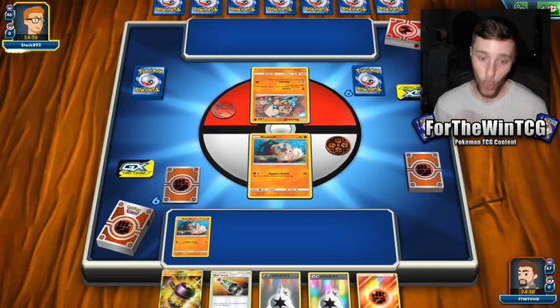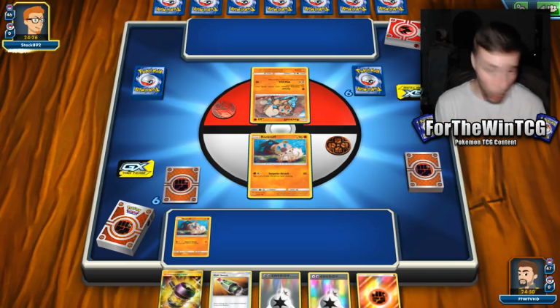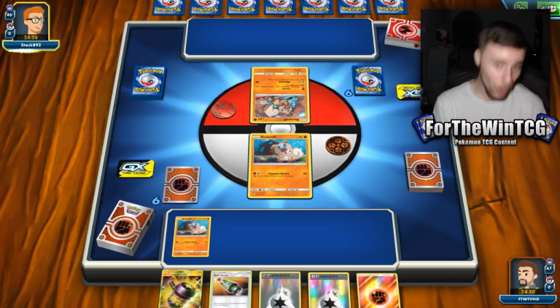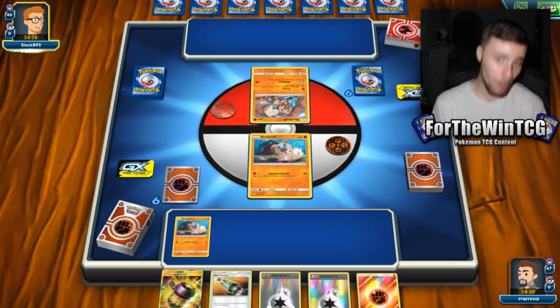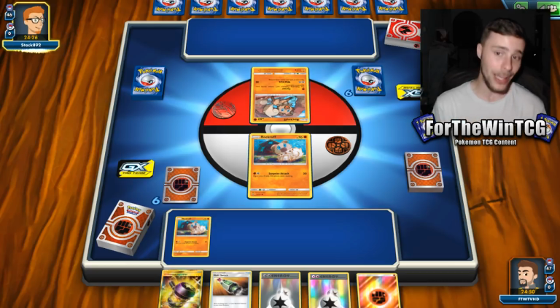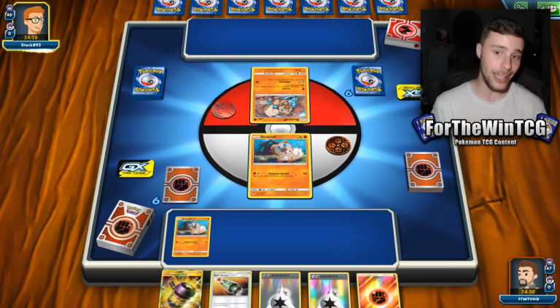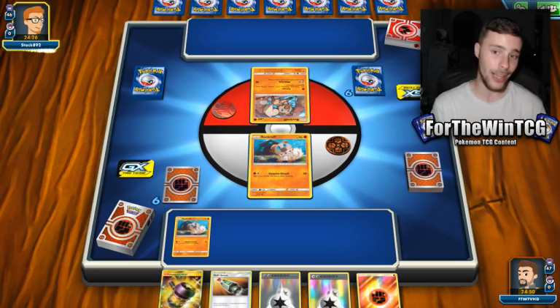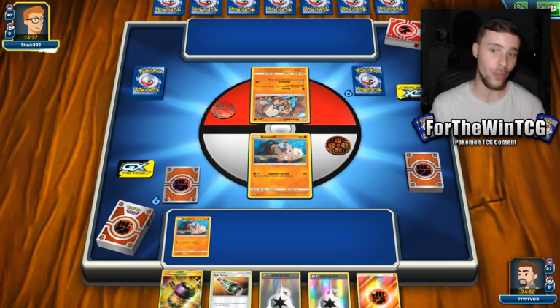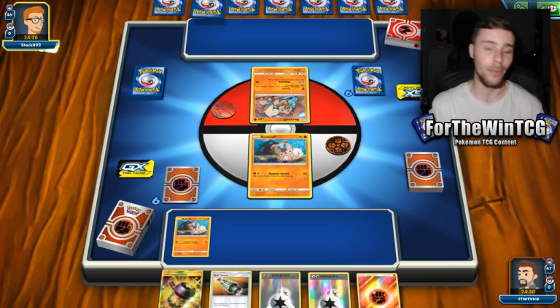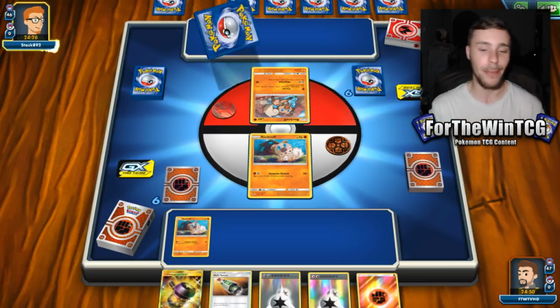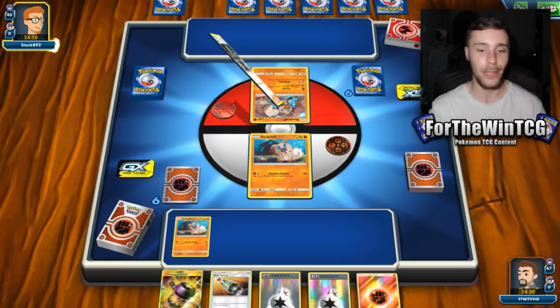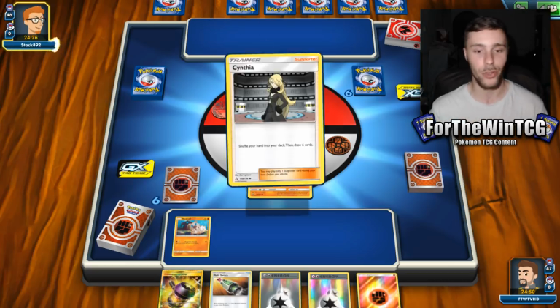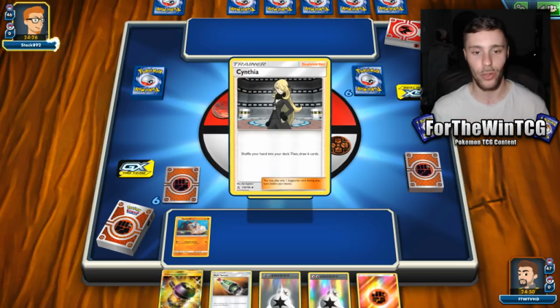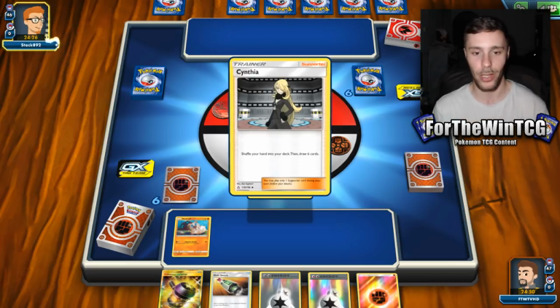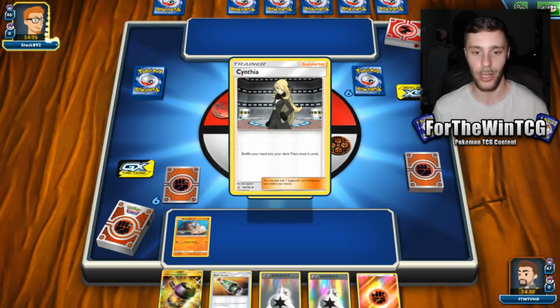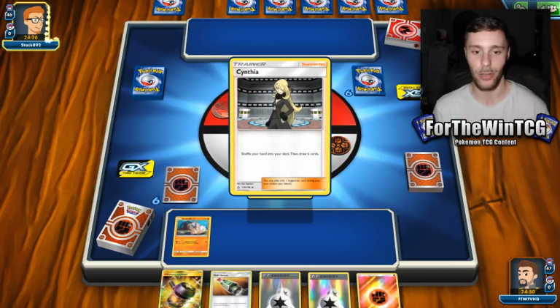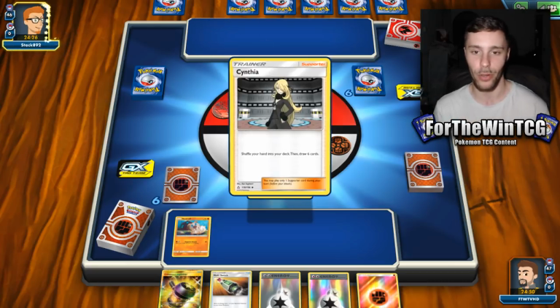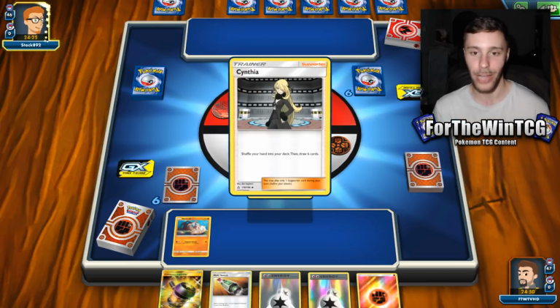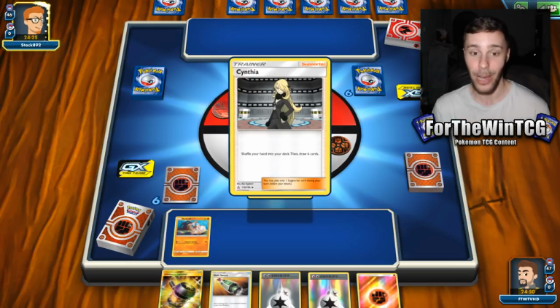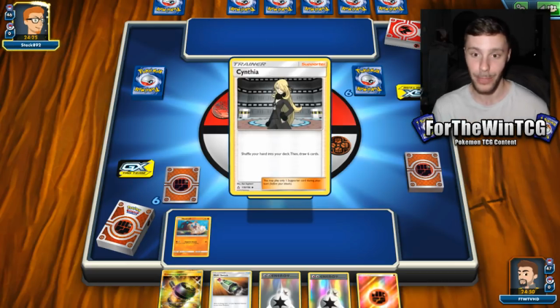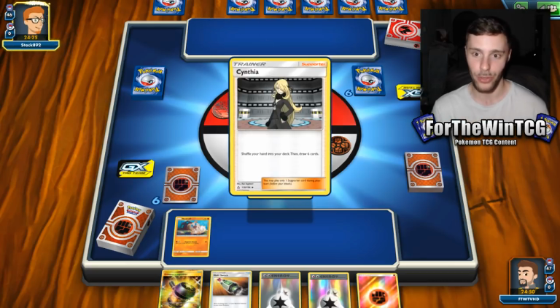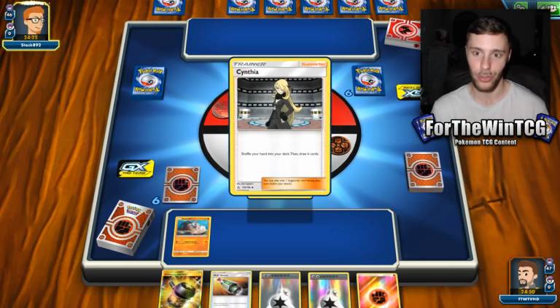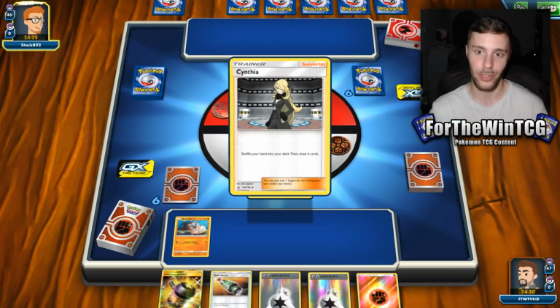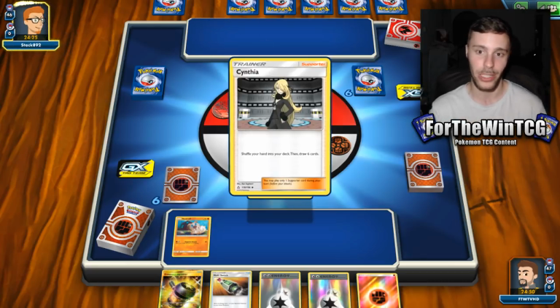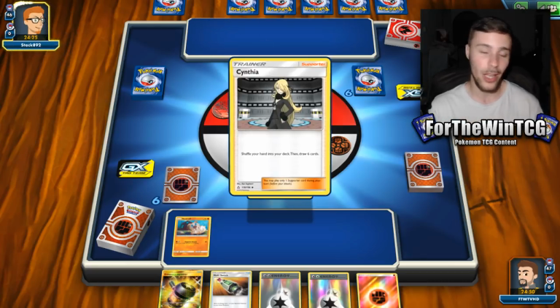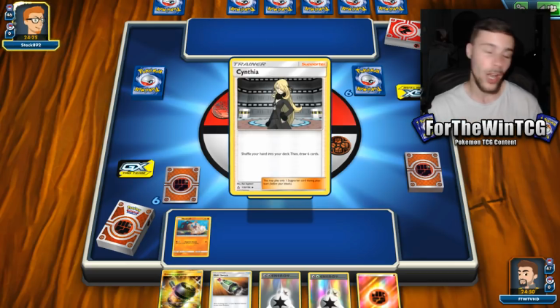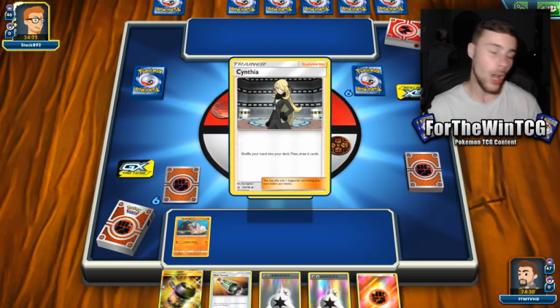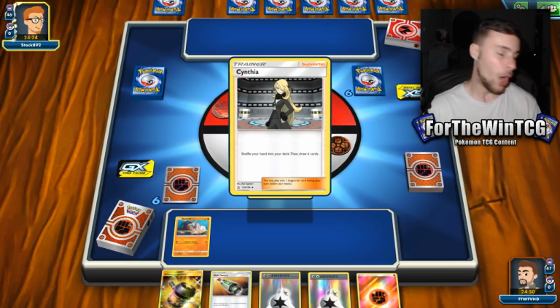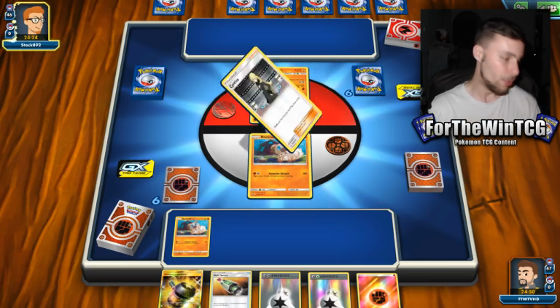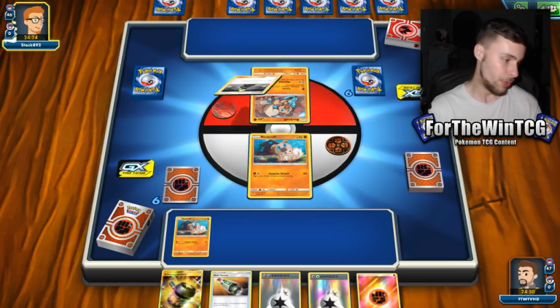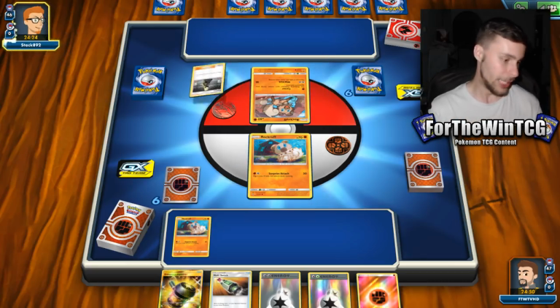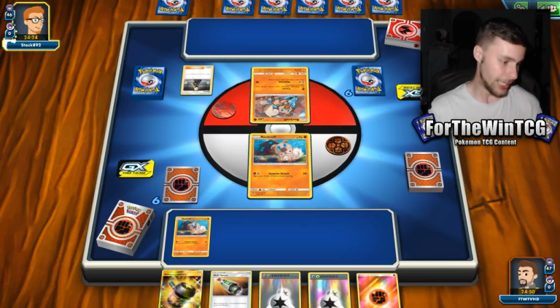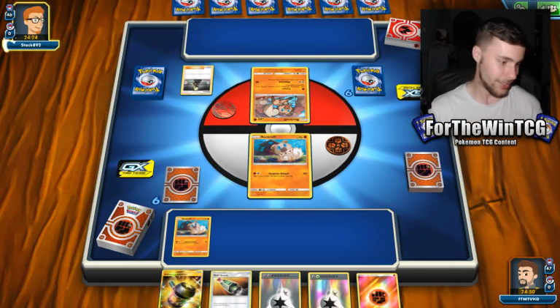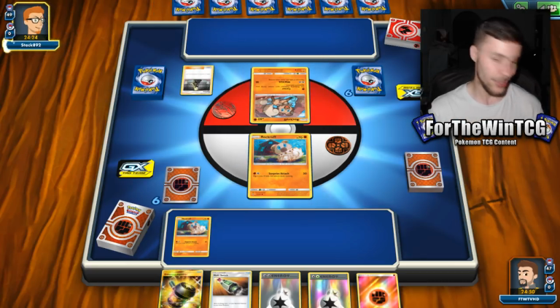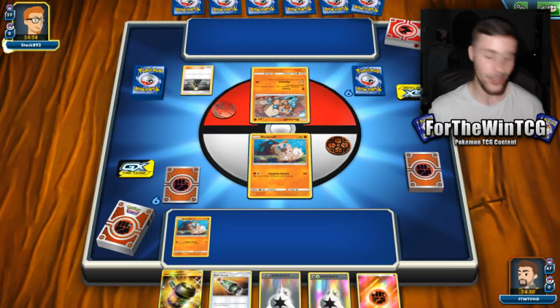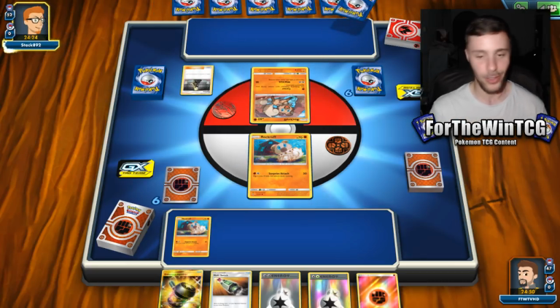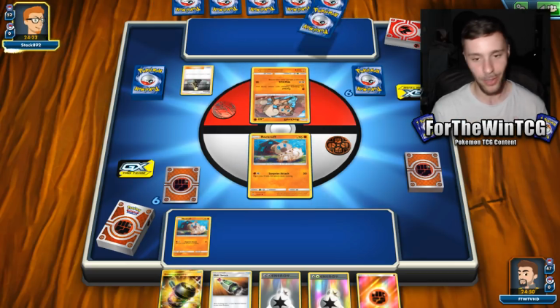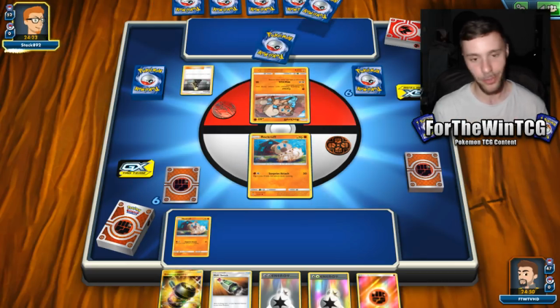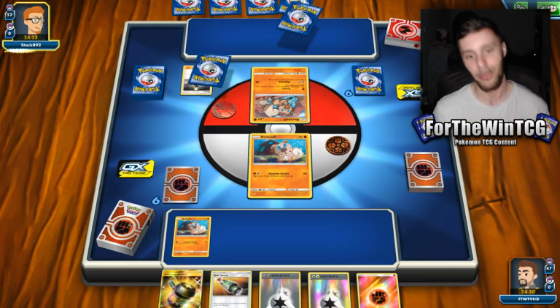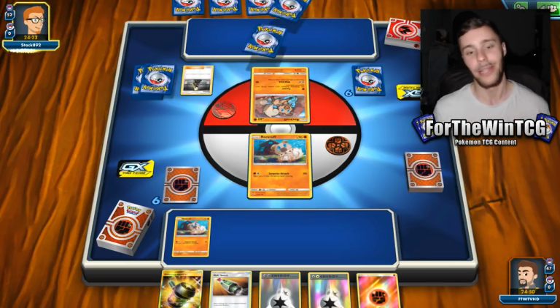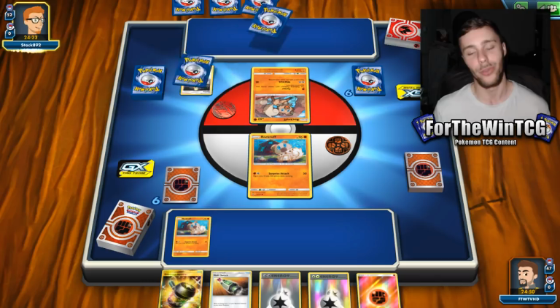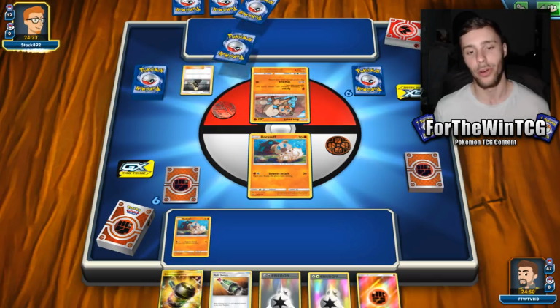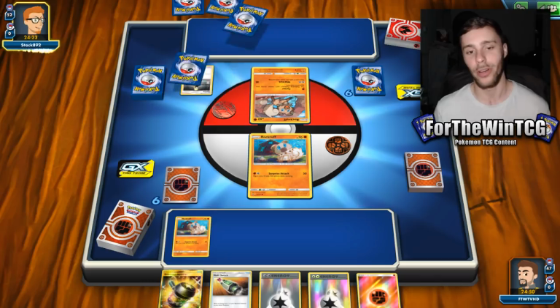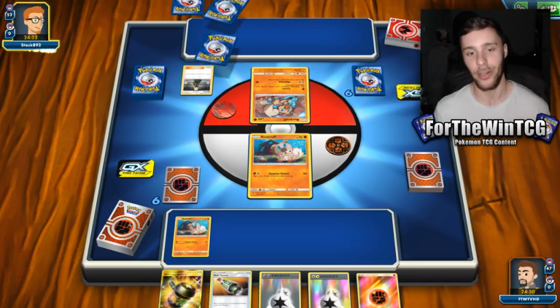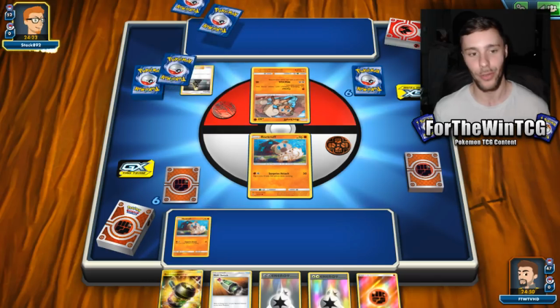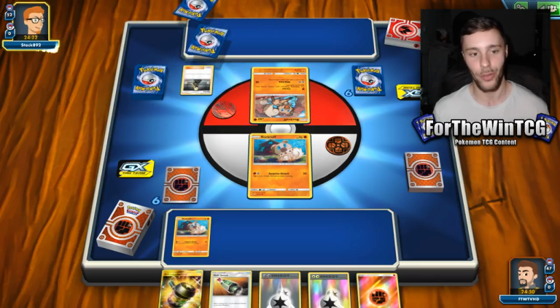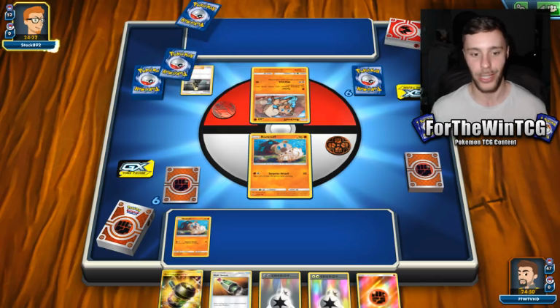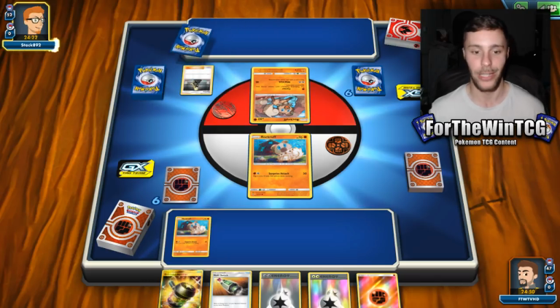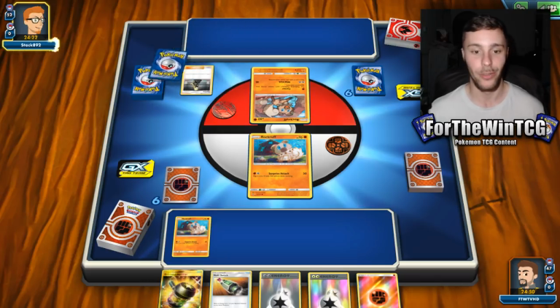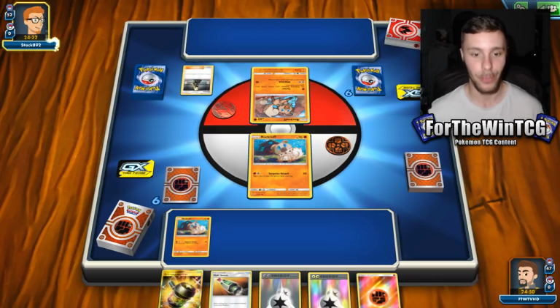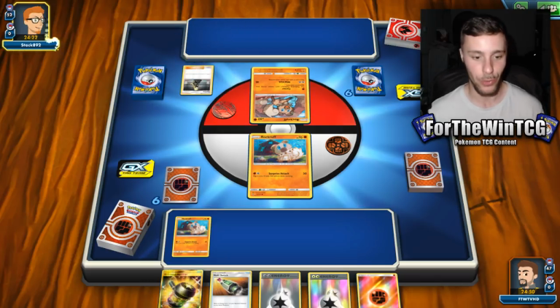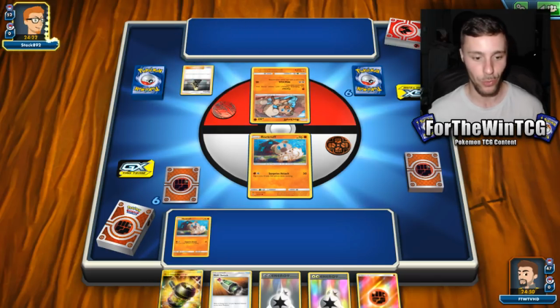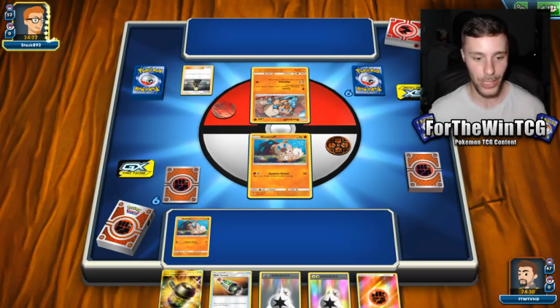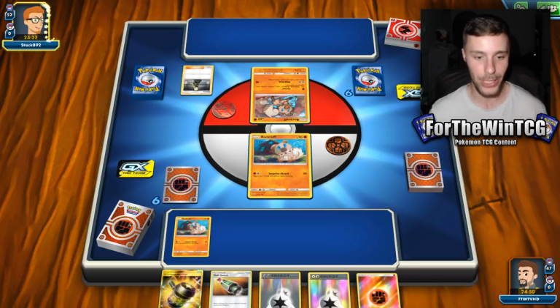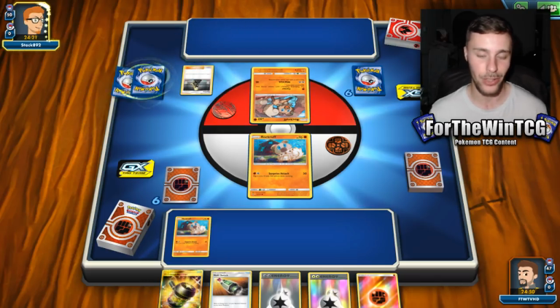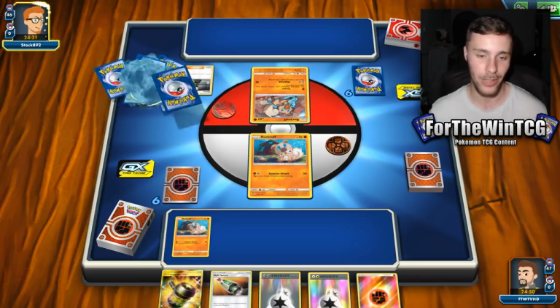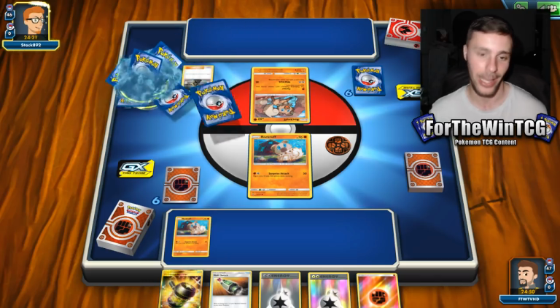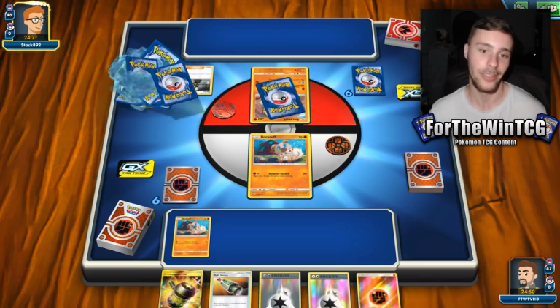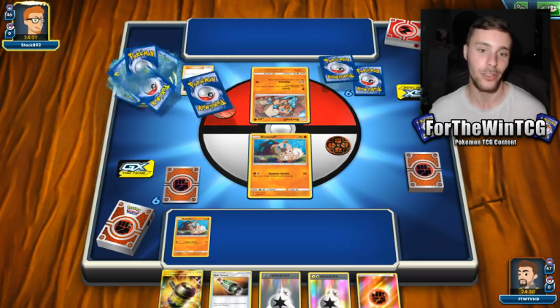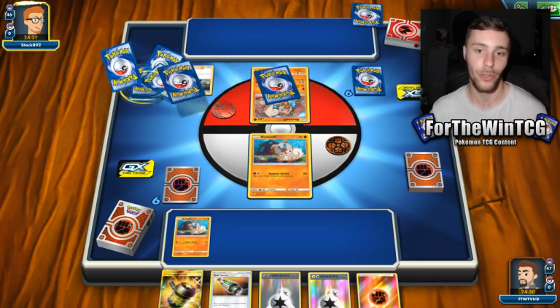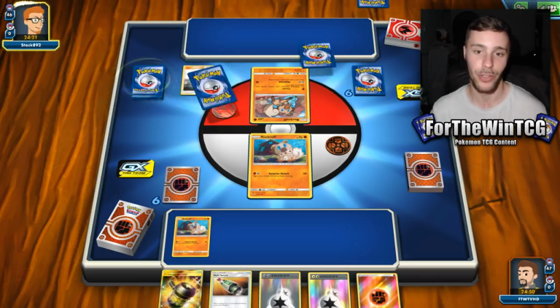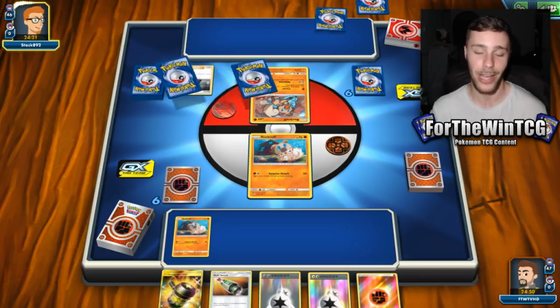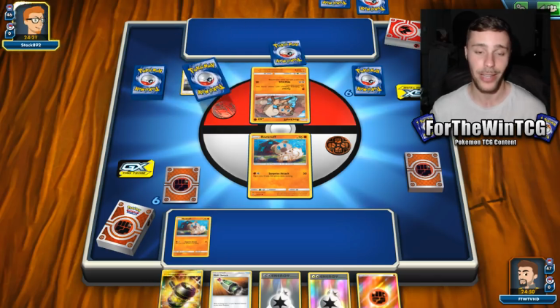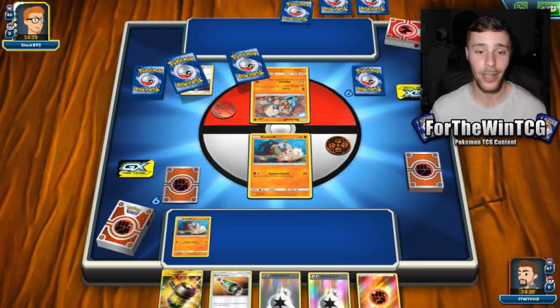To do our main attacks on both of the Lycanroc GXs, we need to attach a single energy plus a Double Colorless Energy, which is very slow in the current format. So if you can't speed up, what do you do? You slow them down. That's the kind of goal we have in this particular matchup. We're playing Lycanroc — maybe a Zoroark Lycanroc. That would be interesting. Hopefully it is because I'd love to play Zoroark Lycanroc right now — it would be a really good test of the deck.